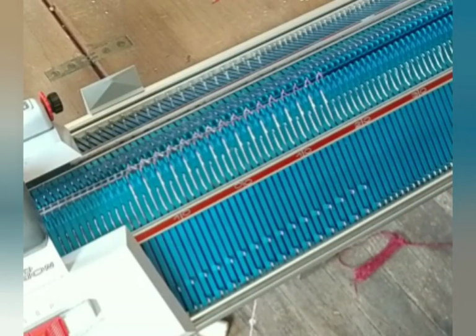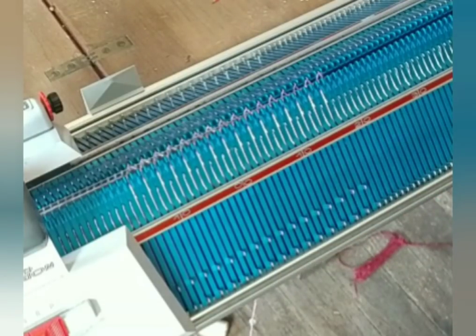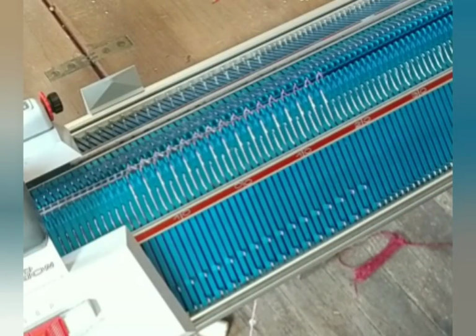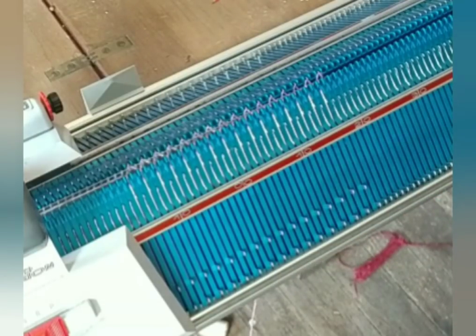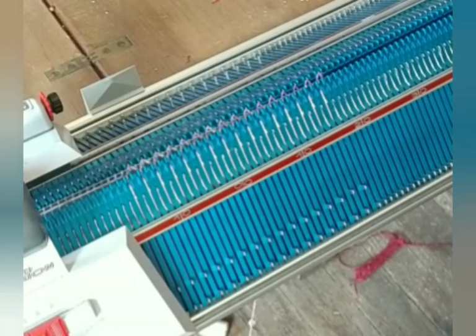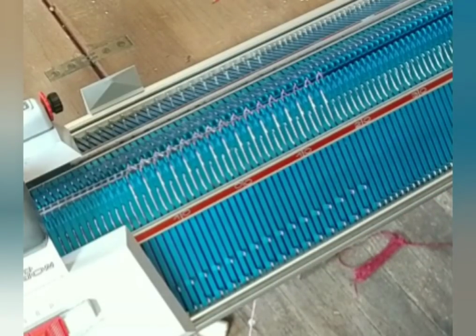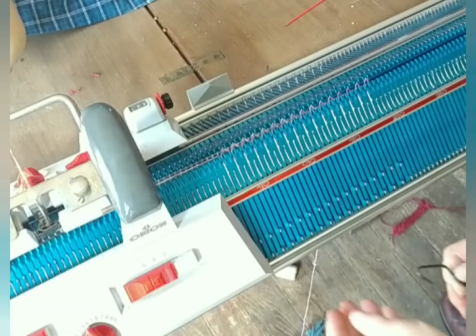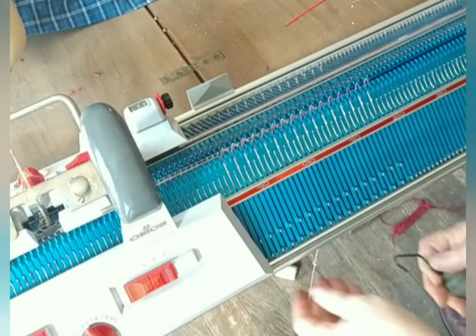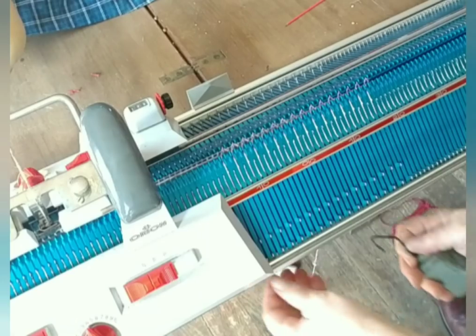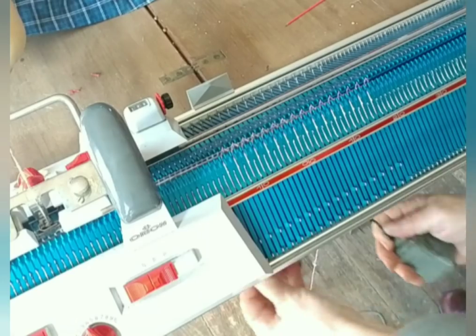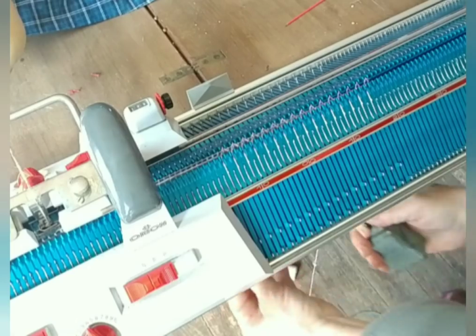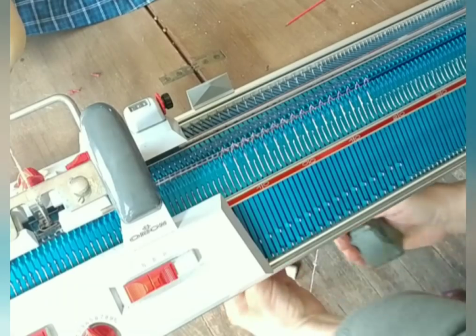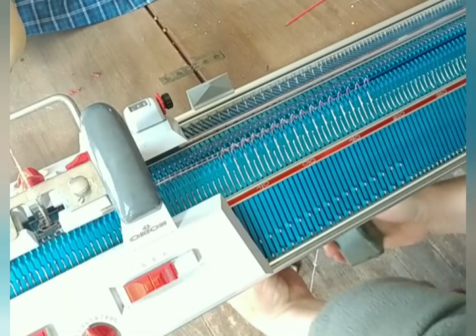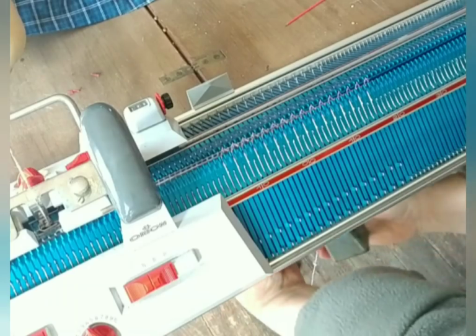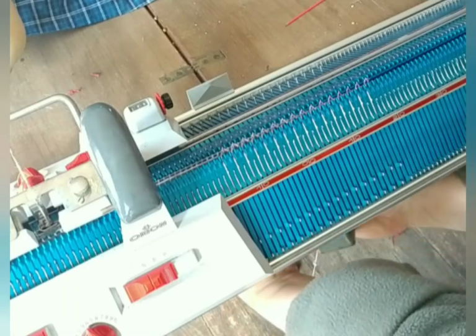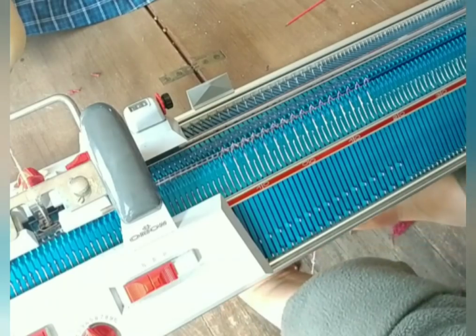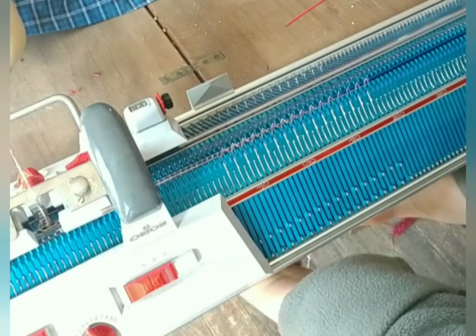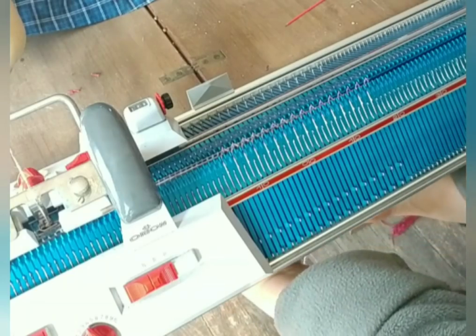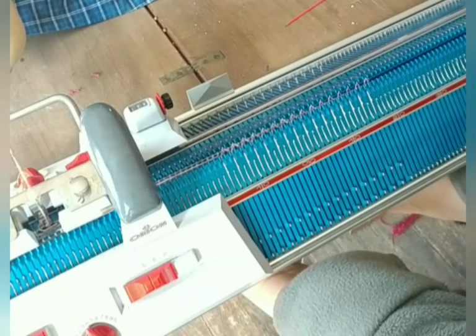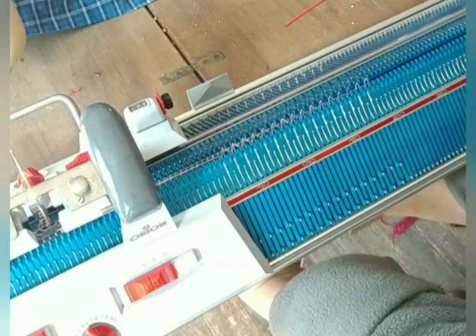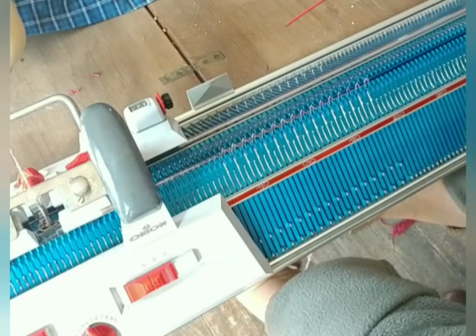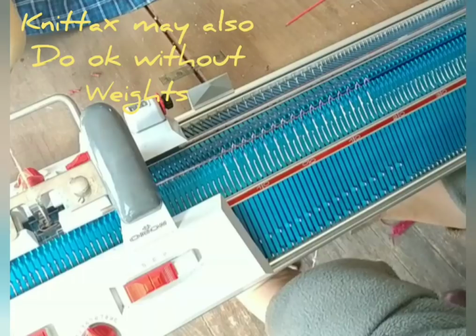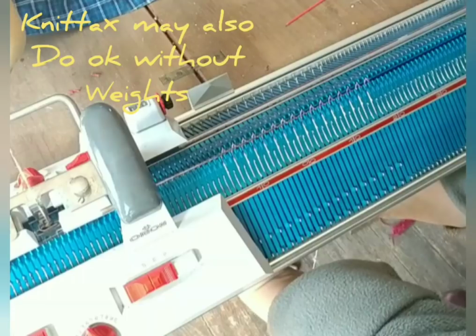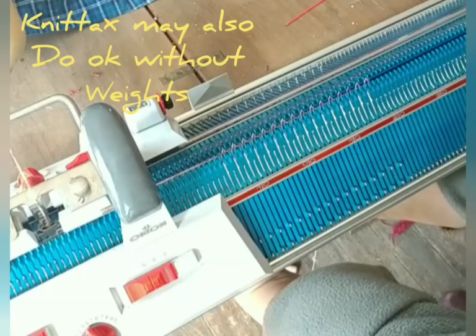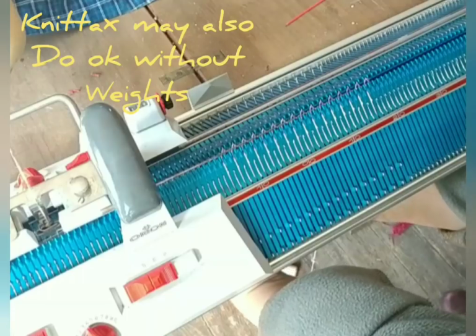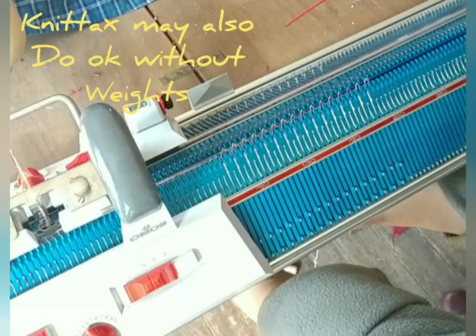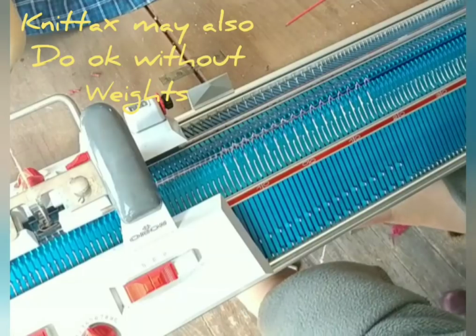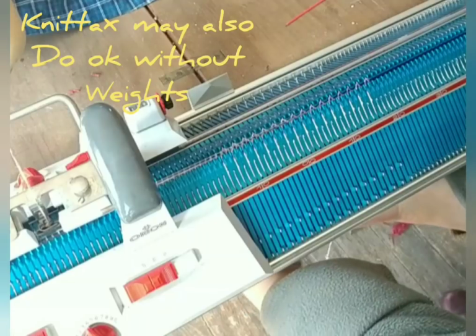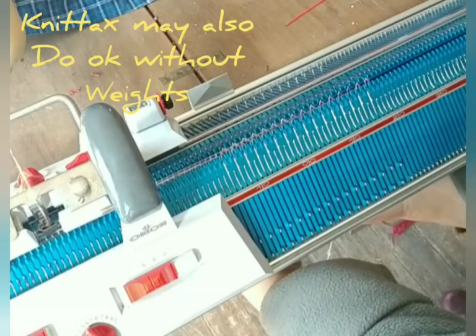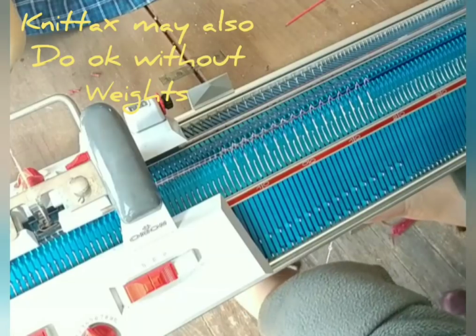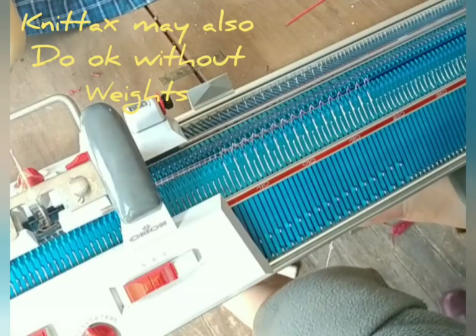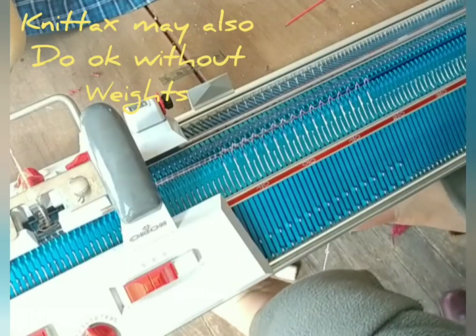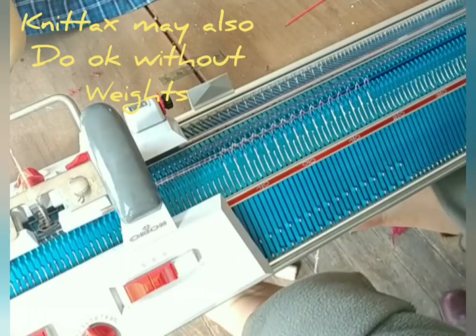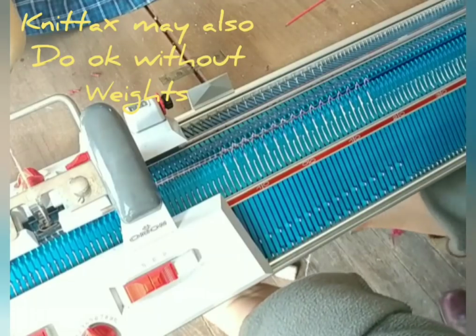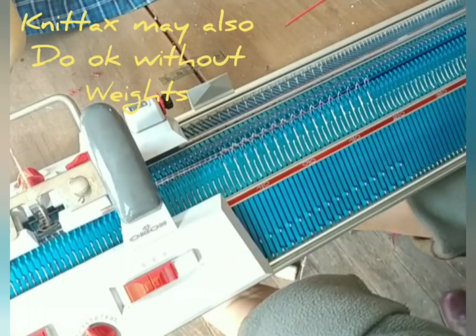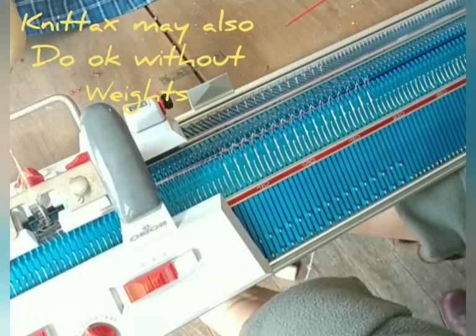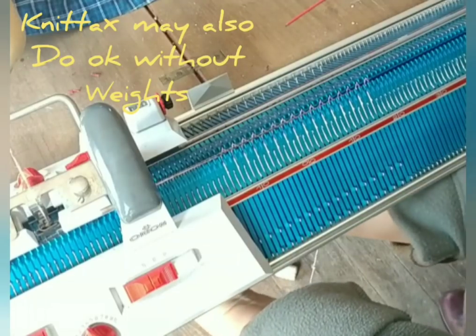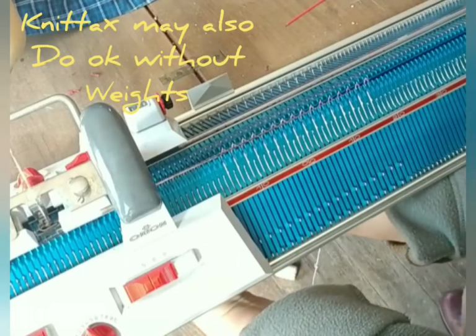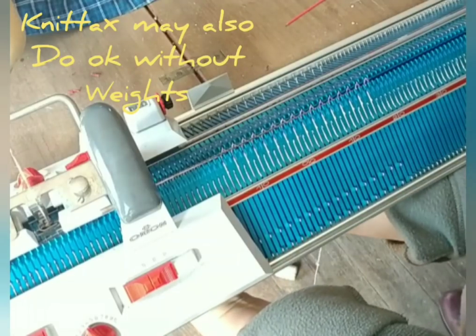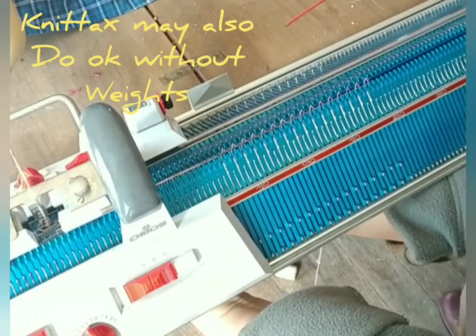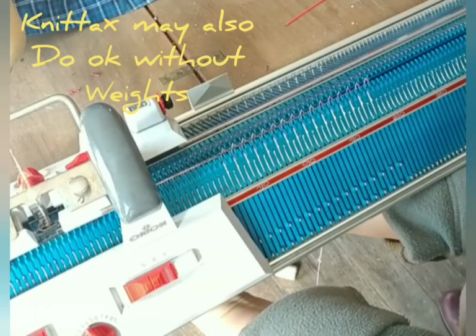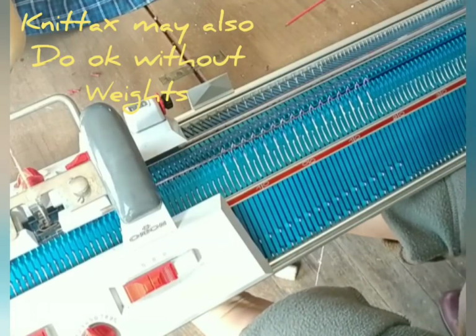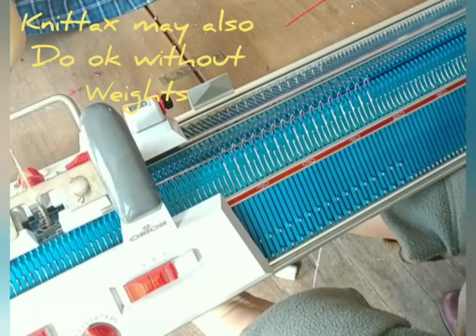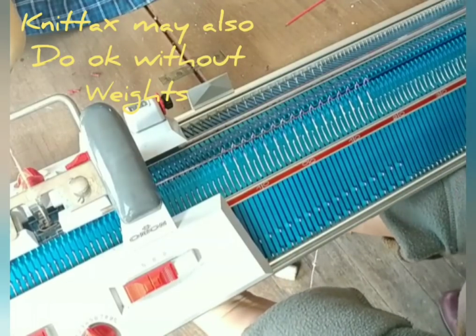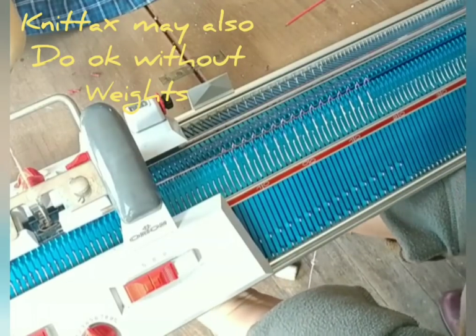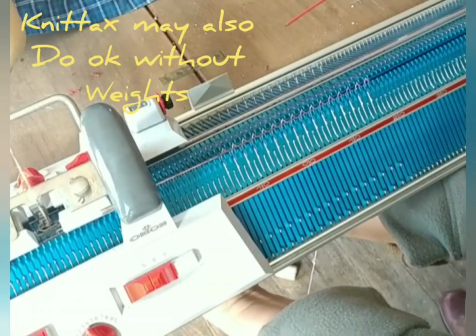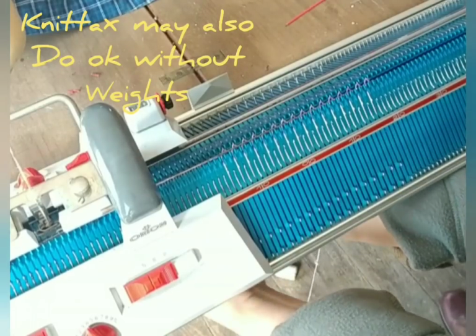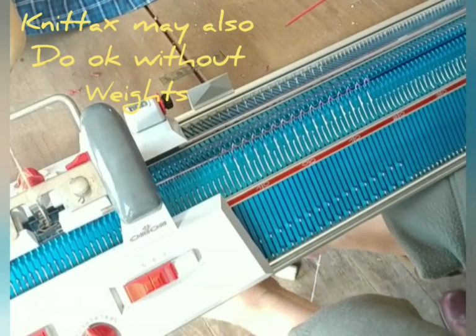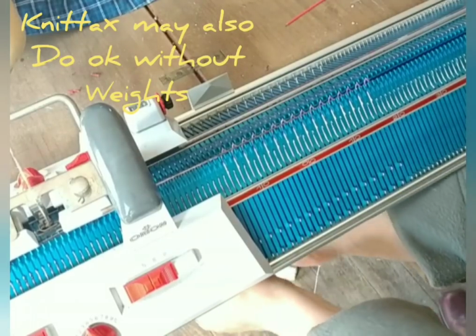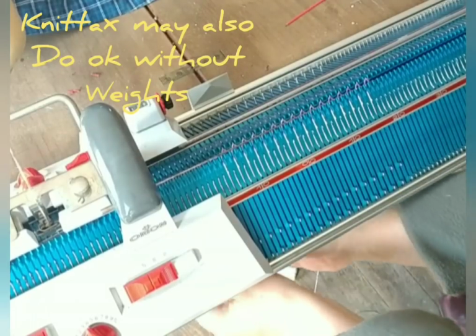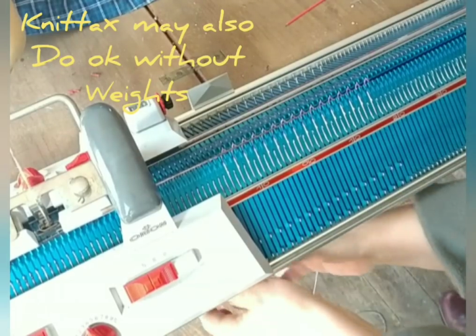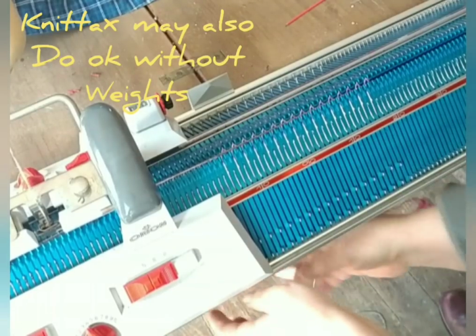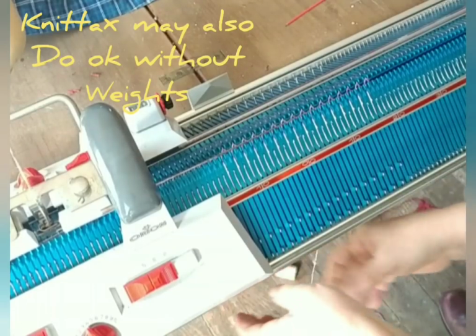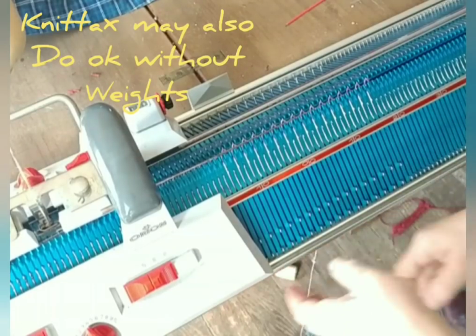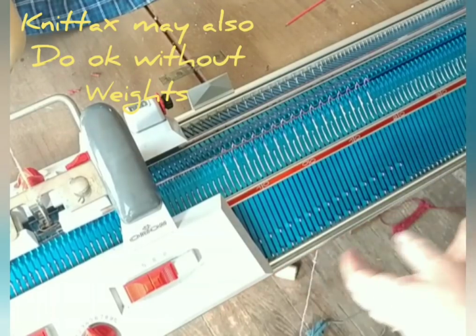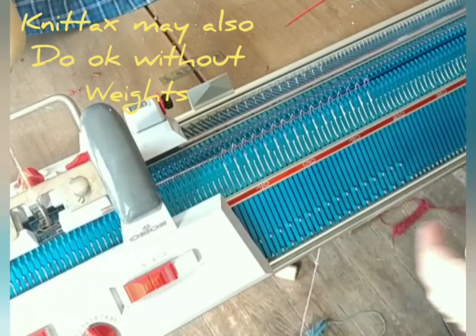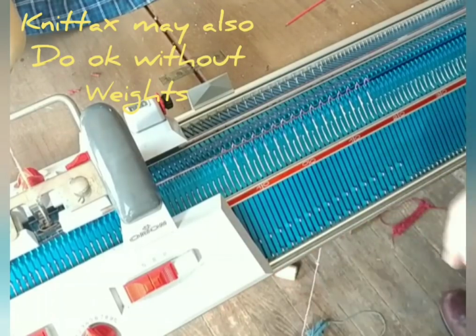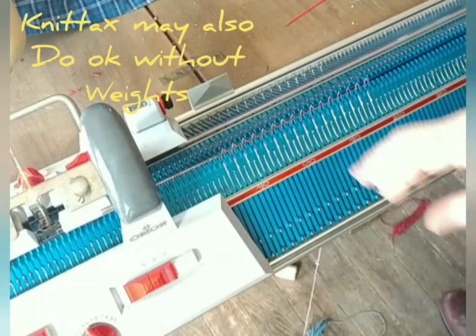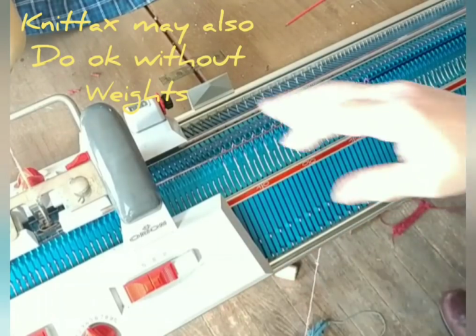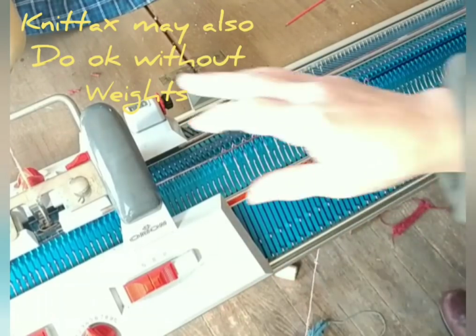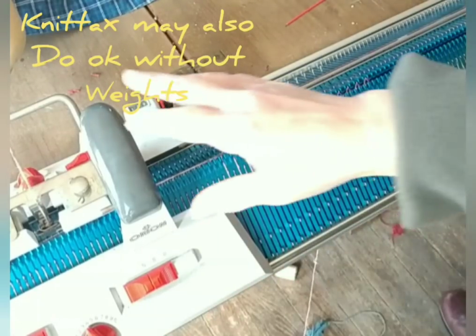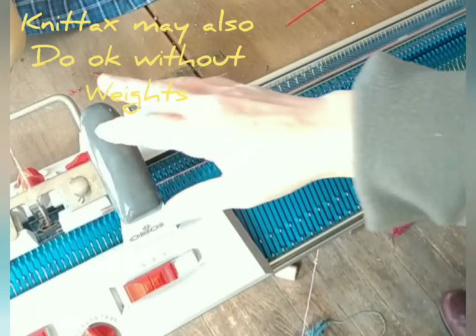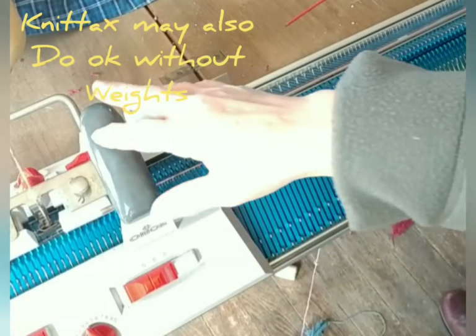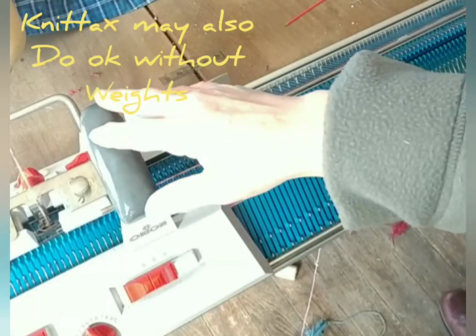For all machines except passives, weight is essential for good ribbing.